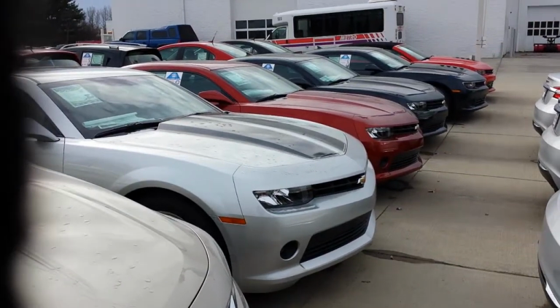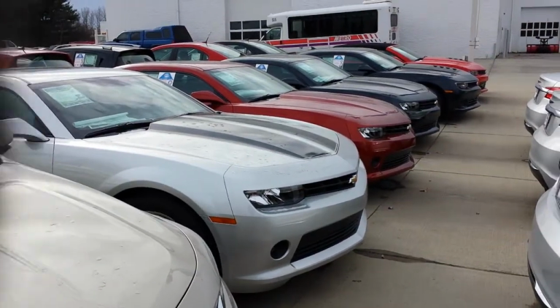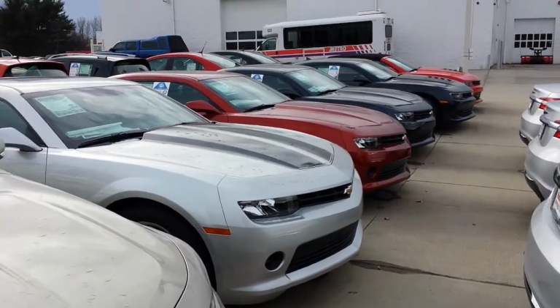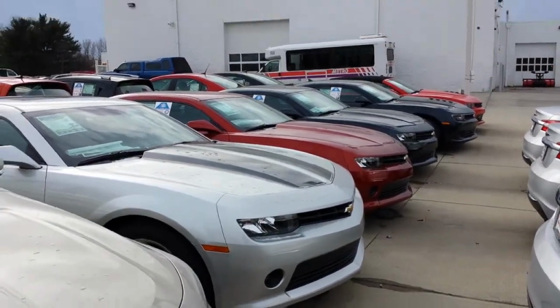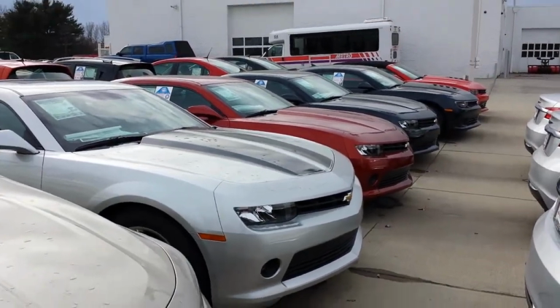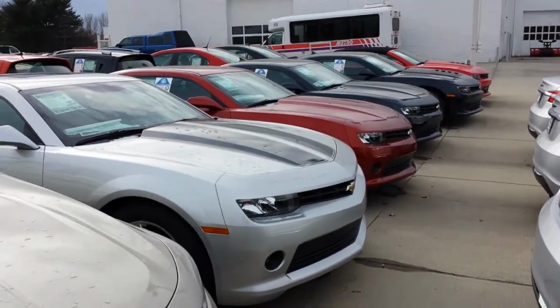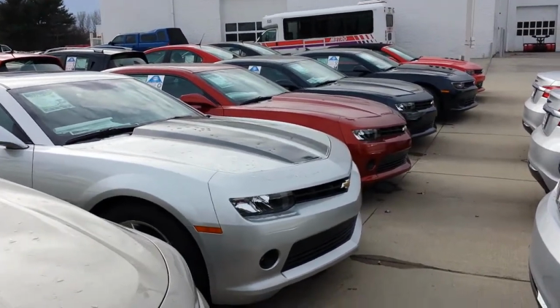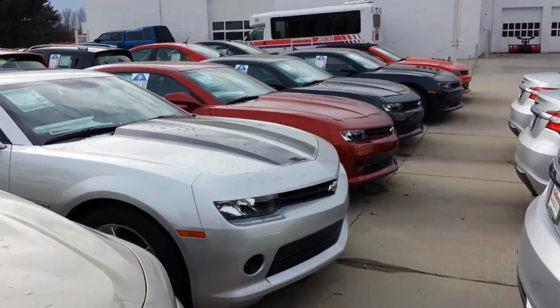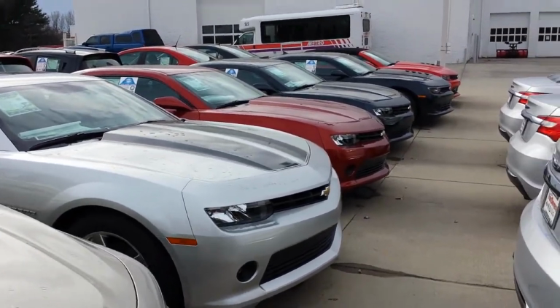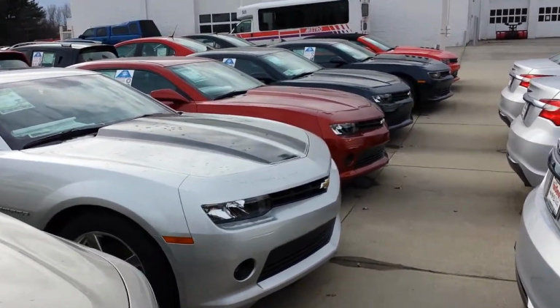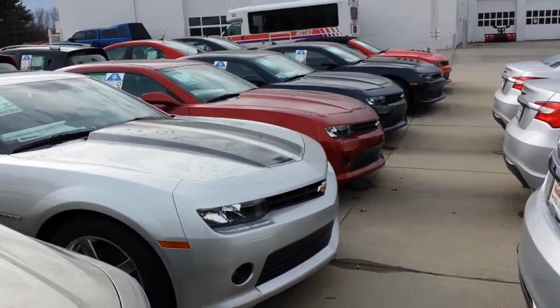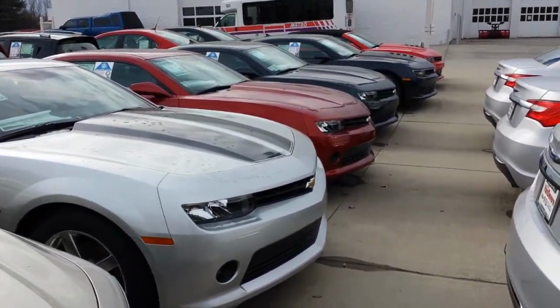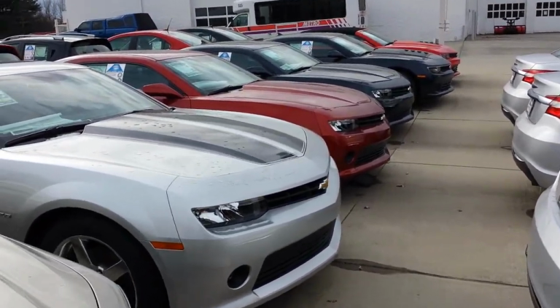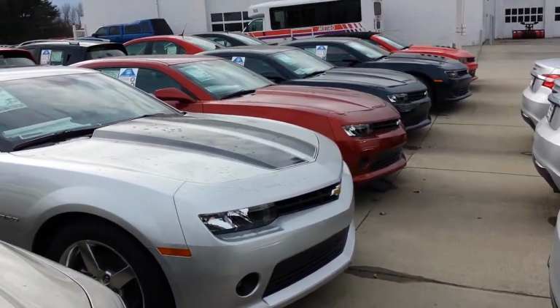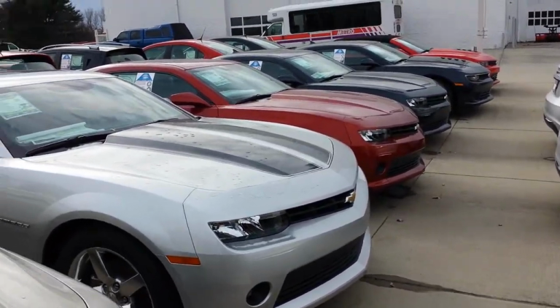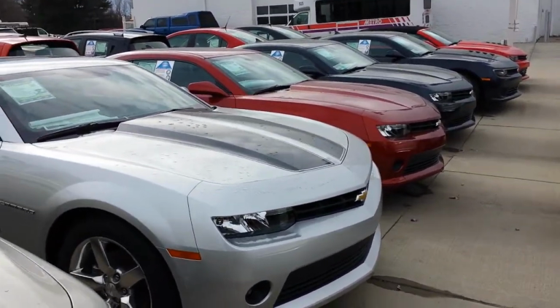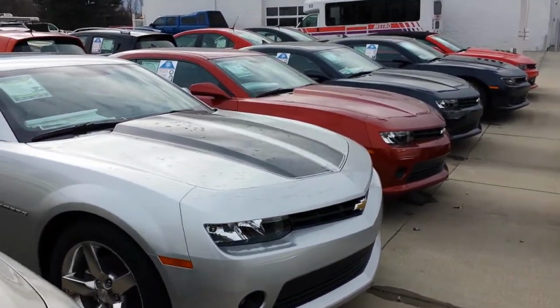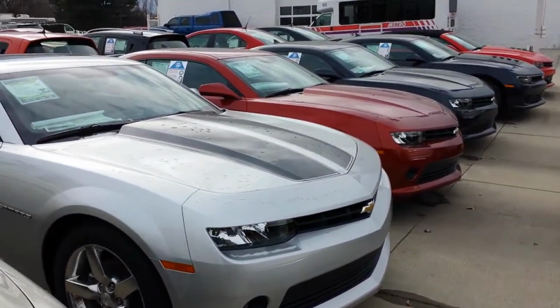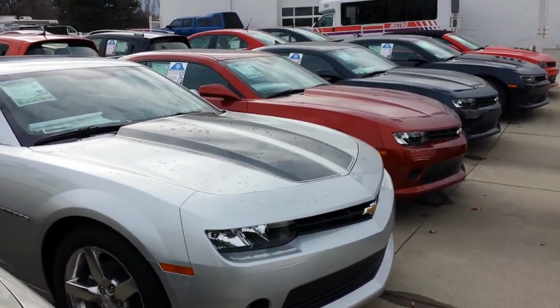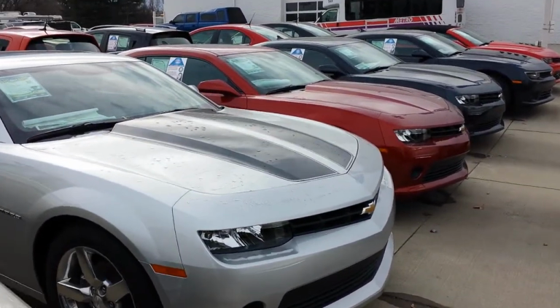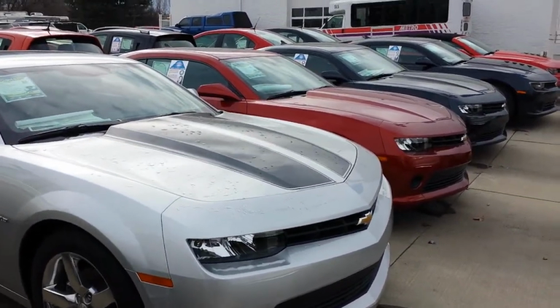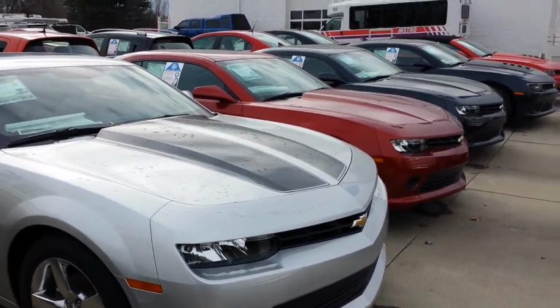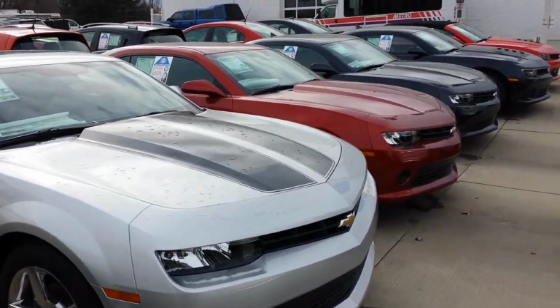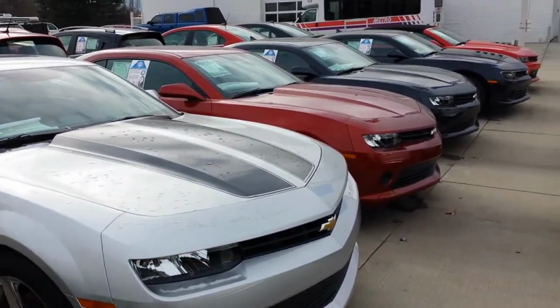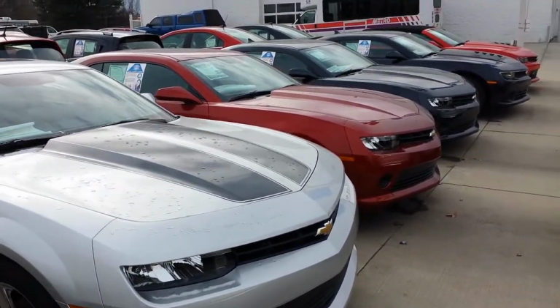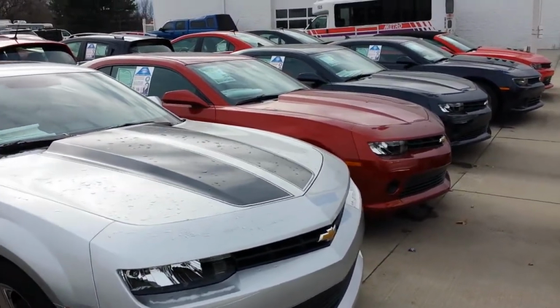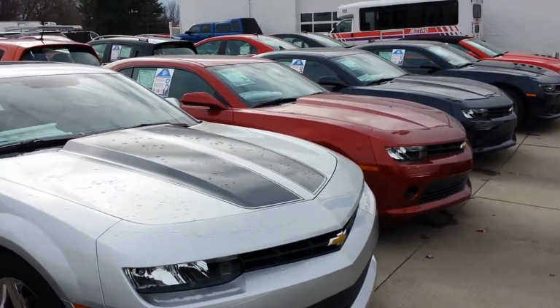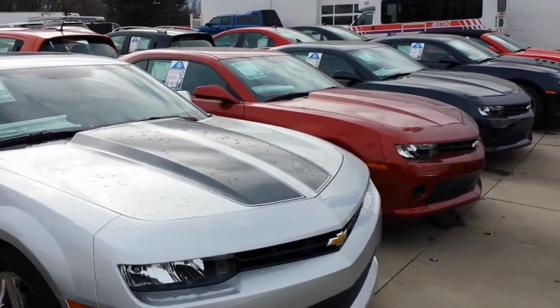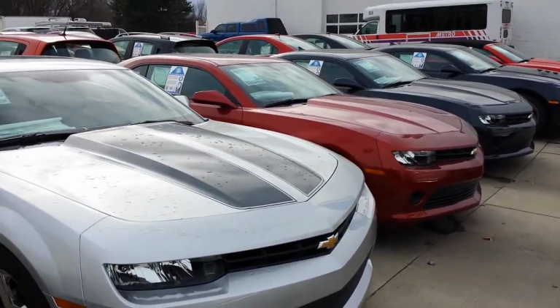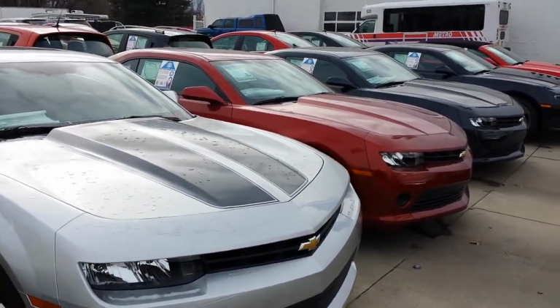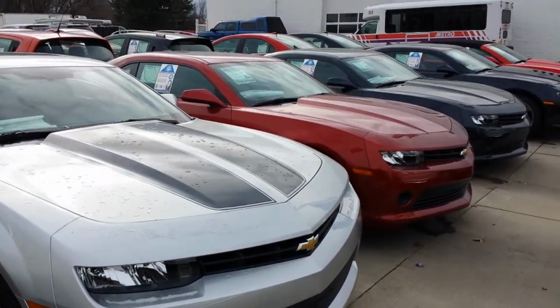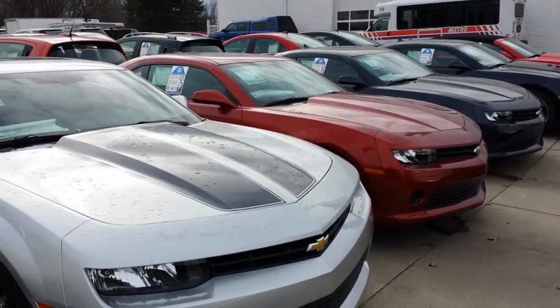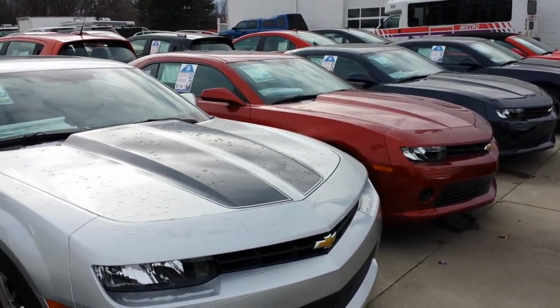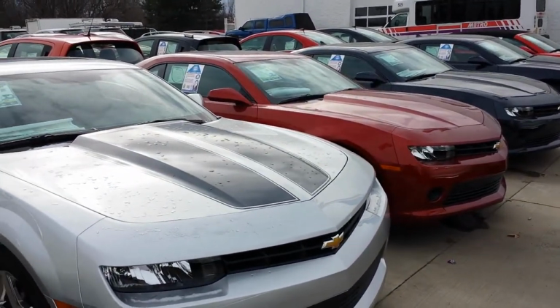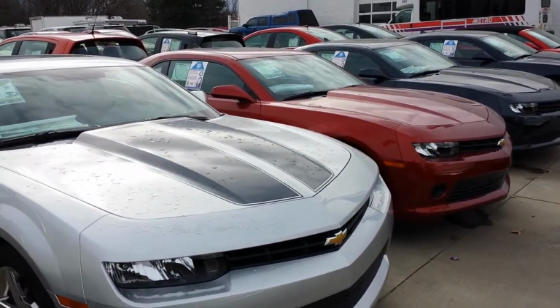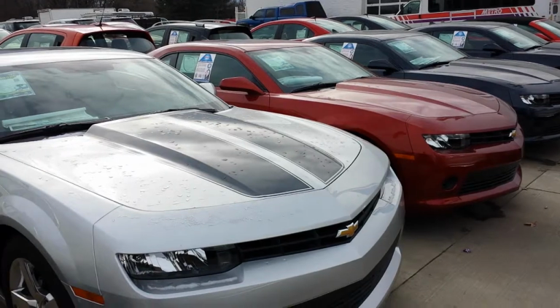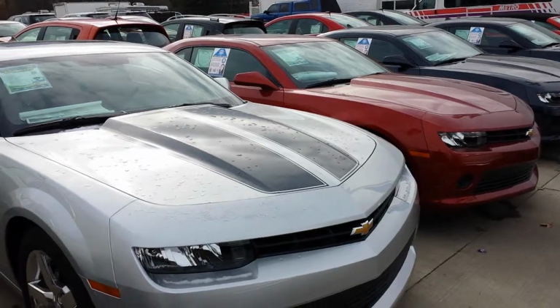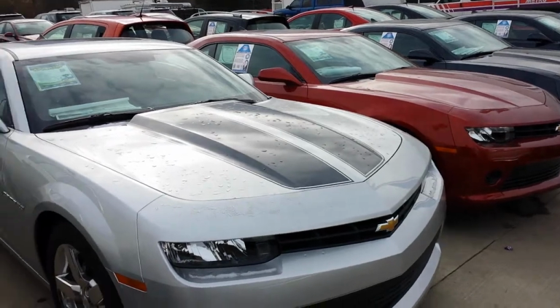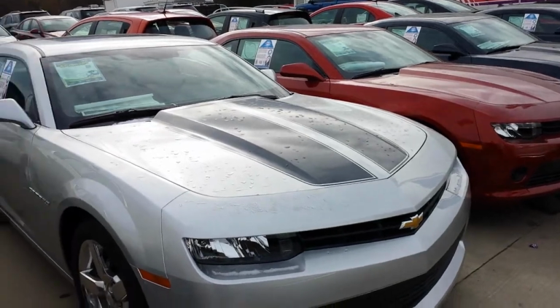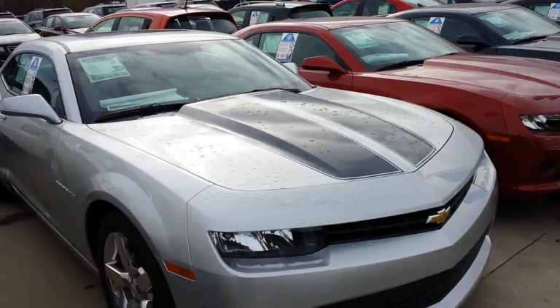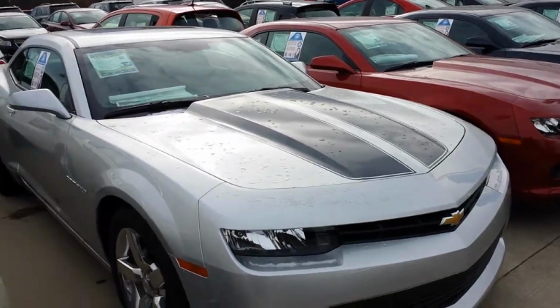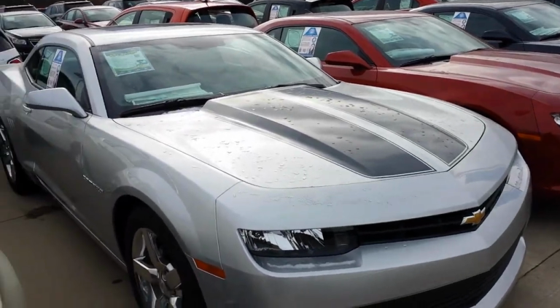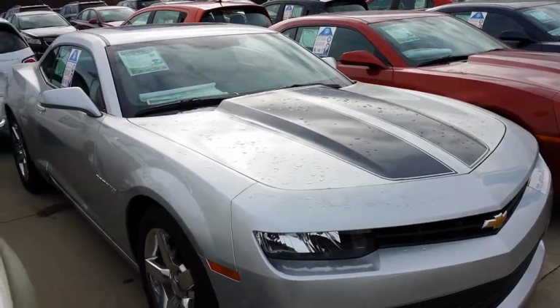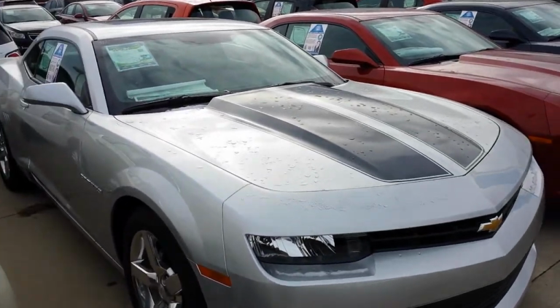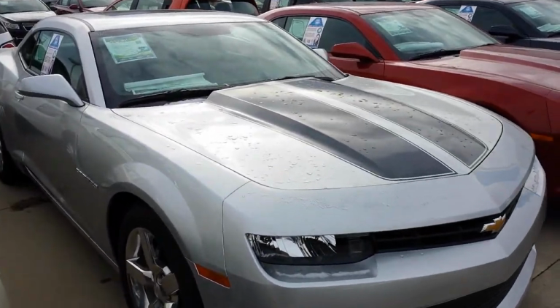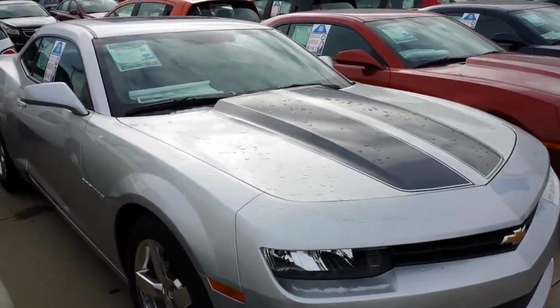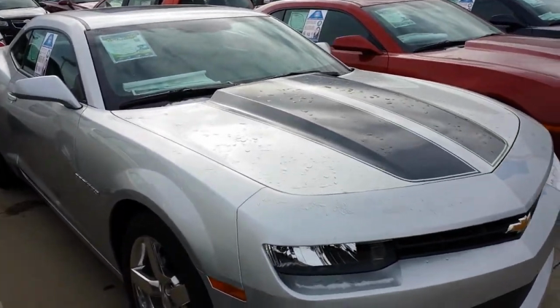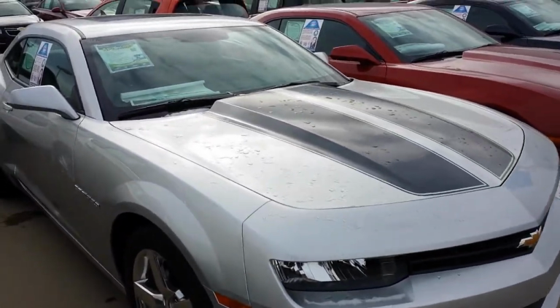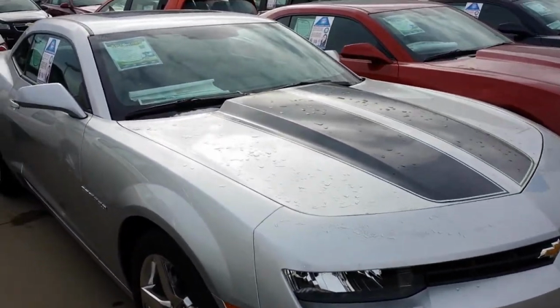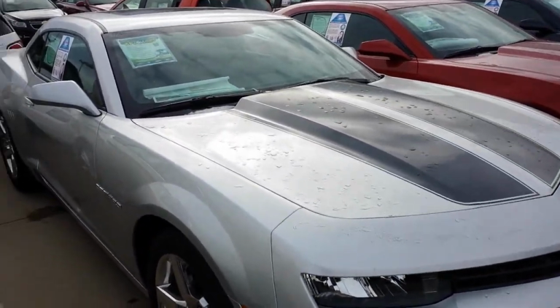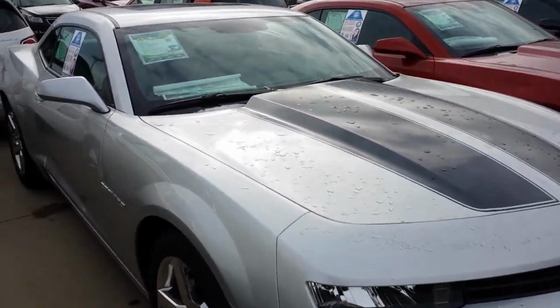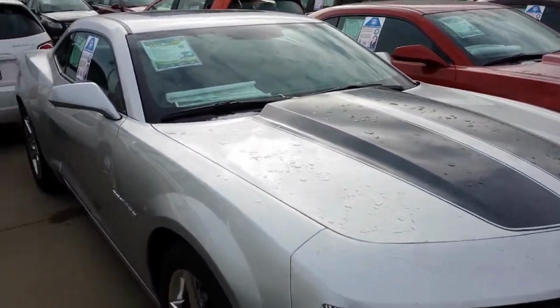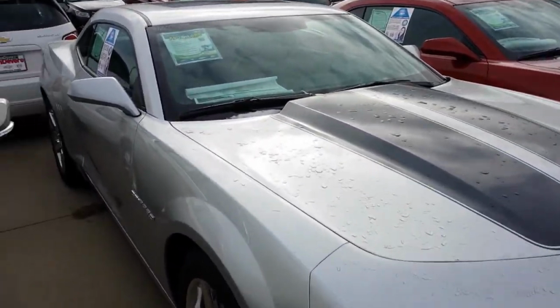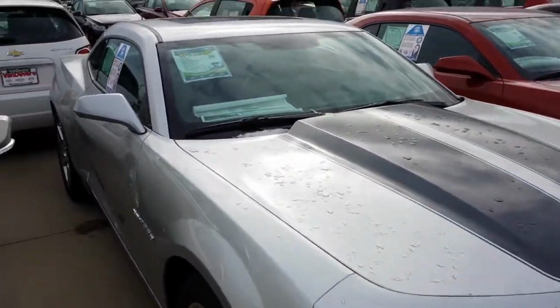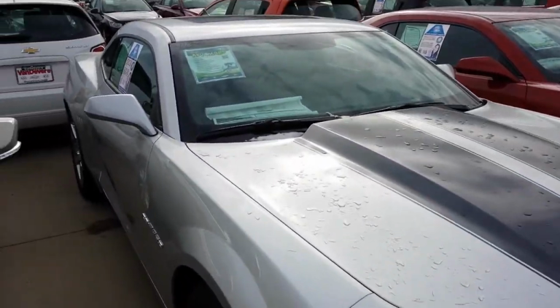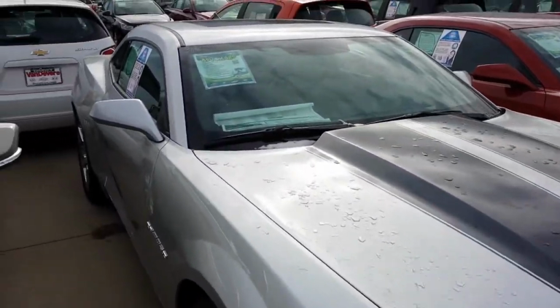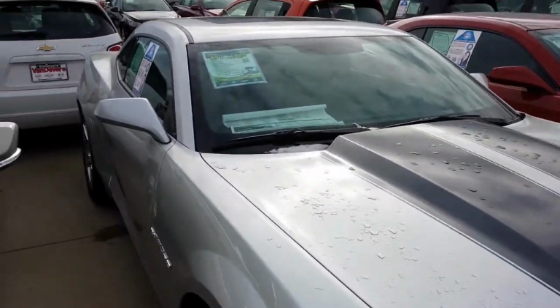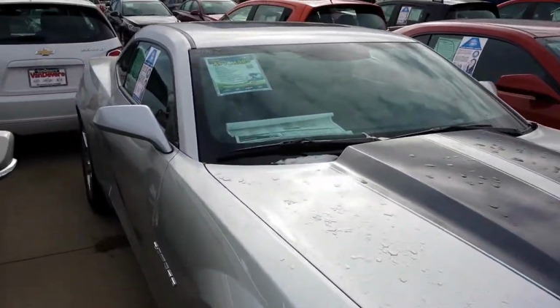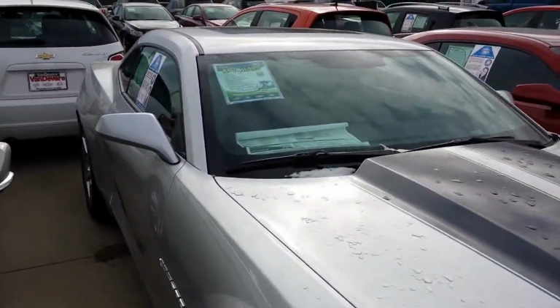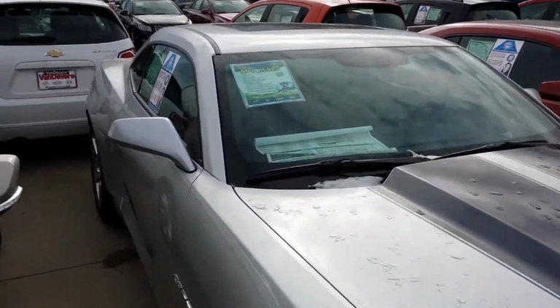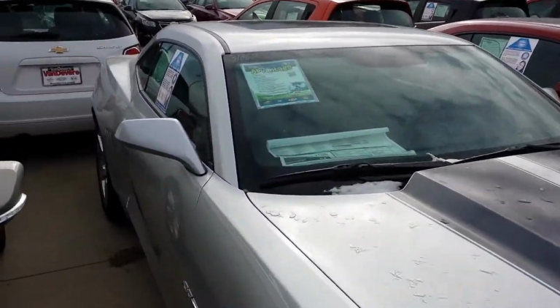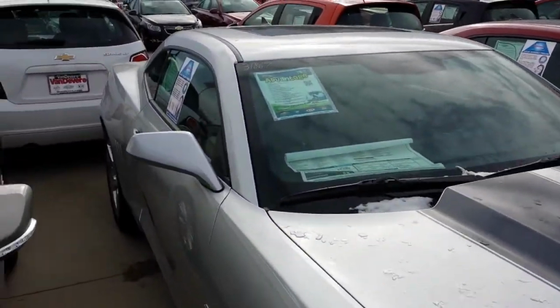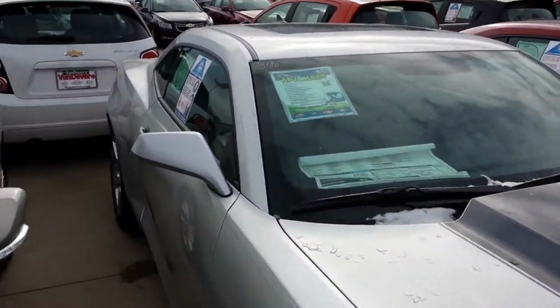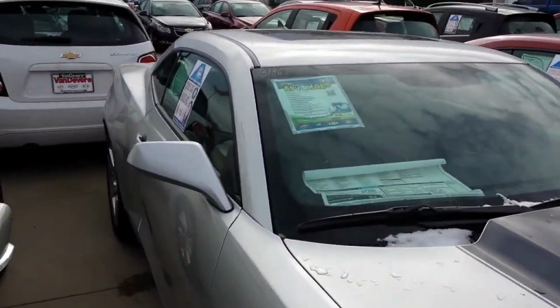Hello, this is Brandon Green here at Vanderveer Chevy in Akron, Ohio. Thanks for your recent email inquiry on a new 2014 Chevy Camaro.